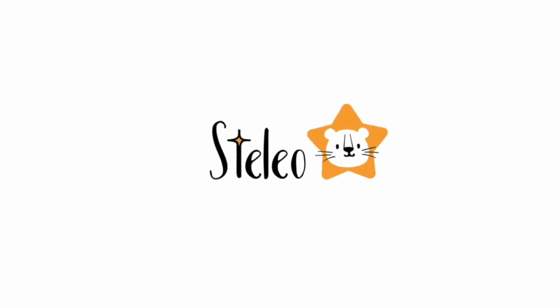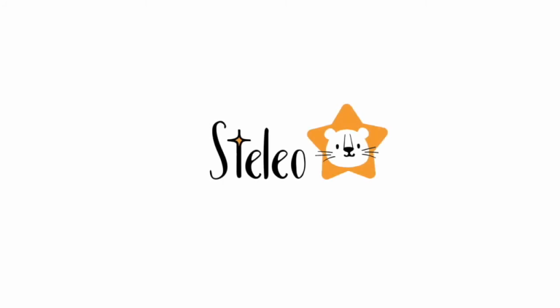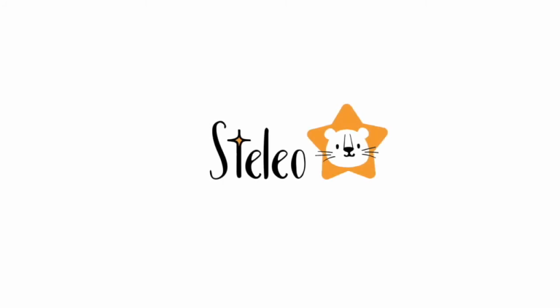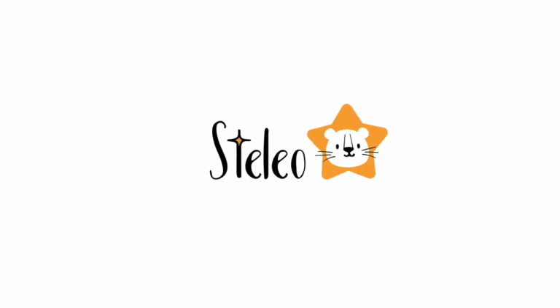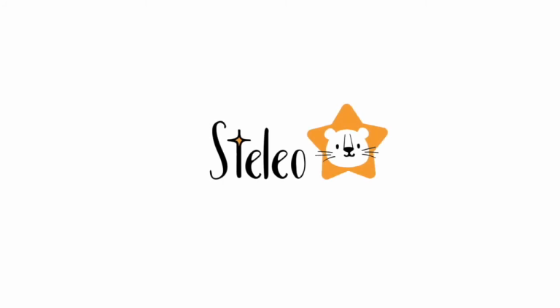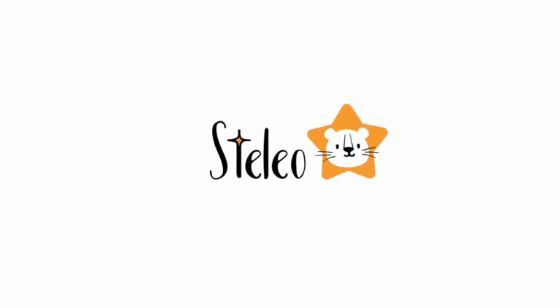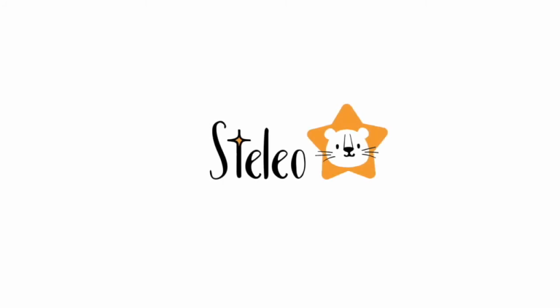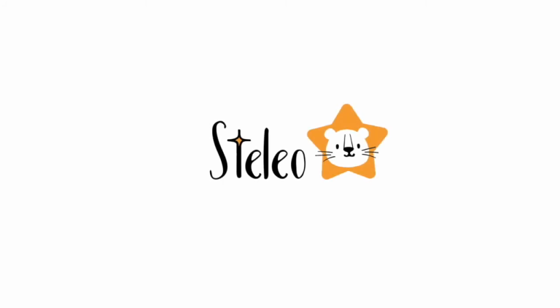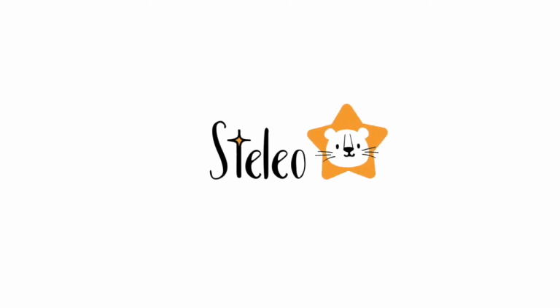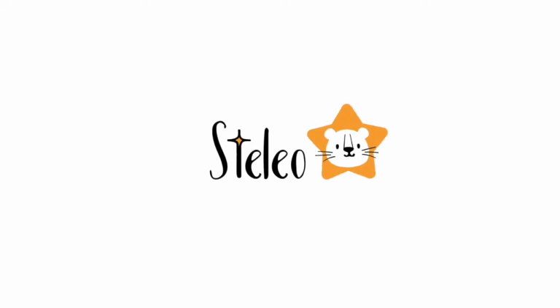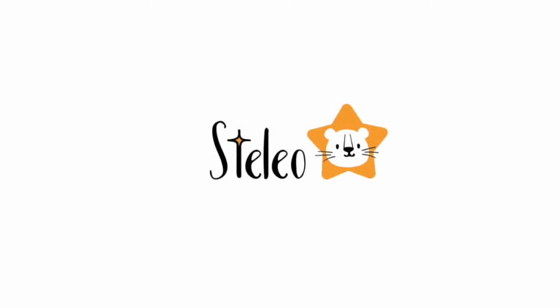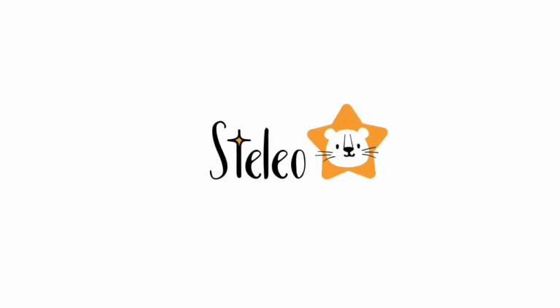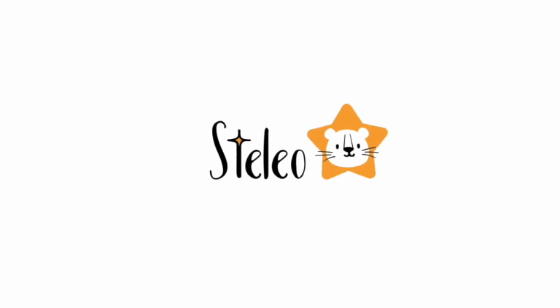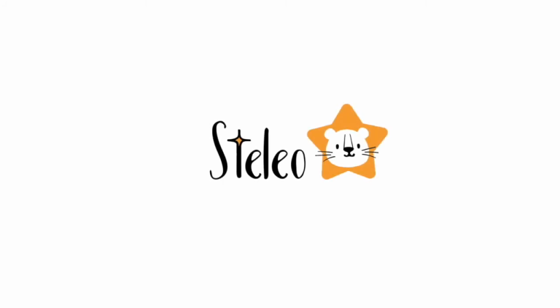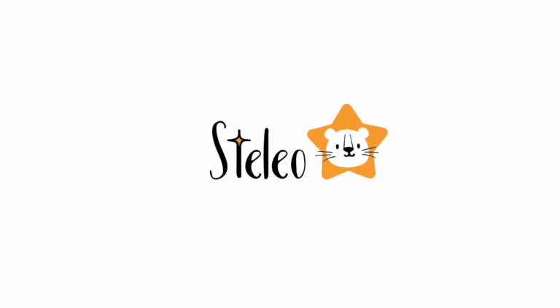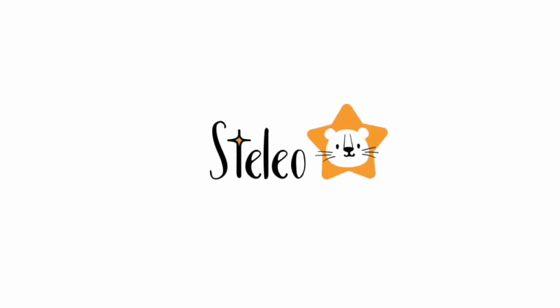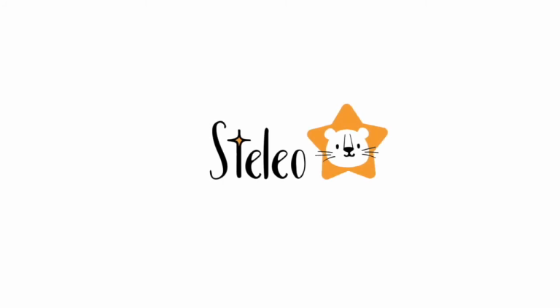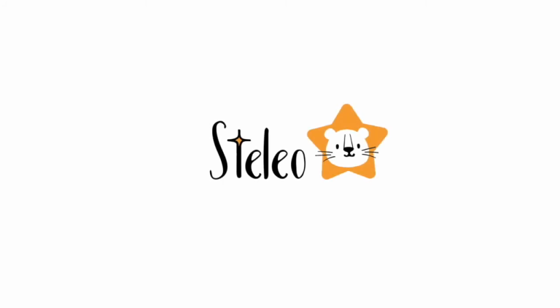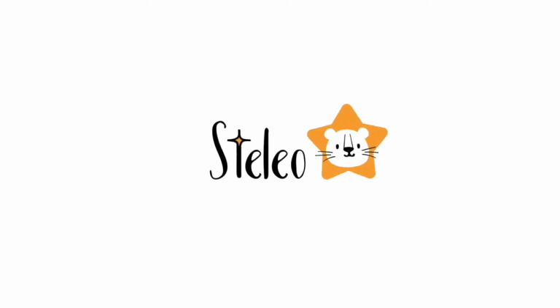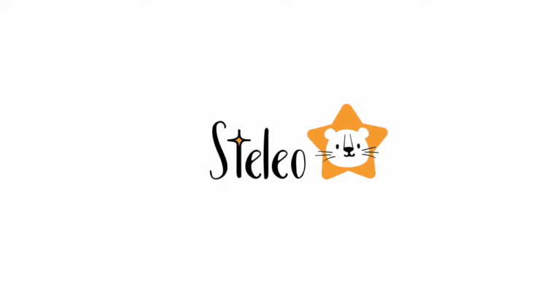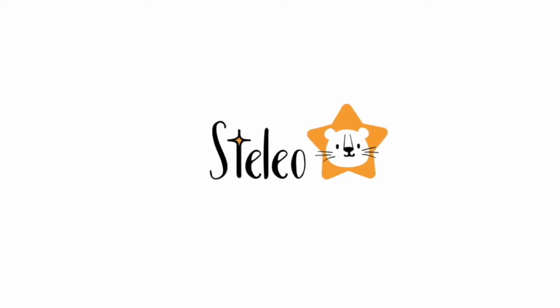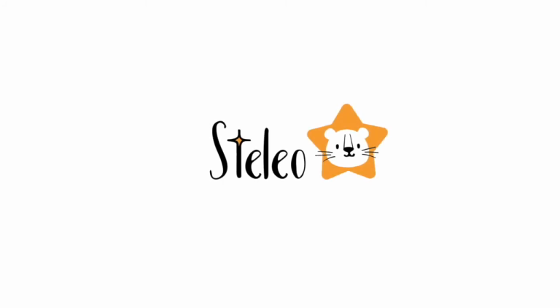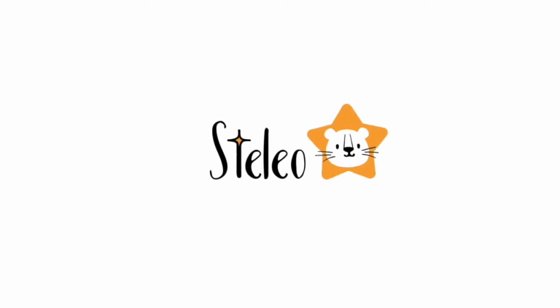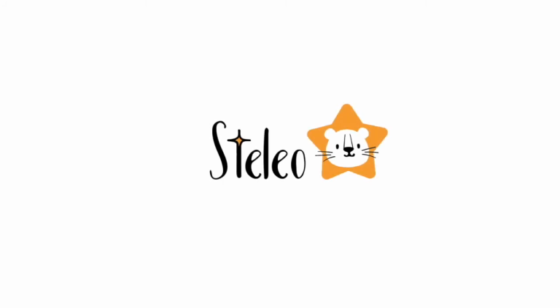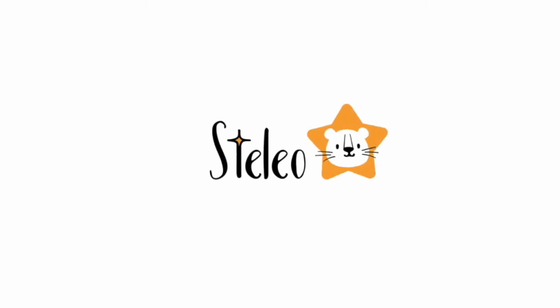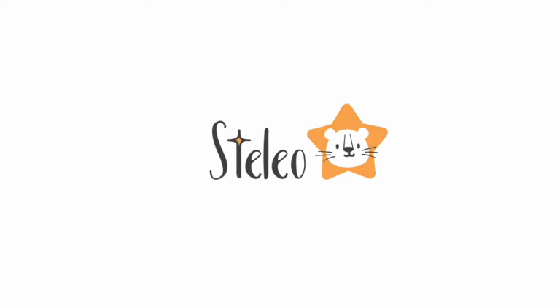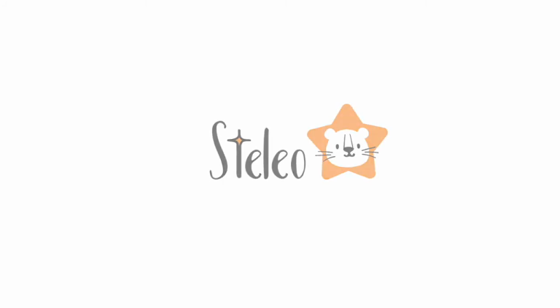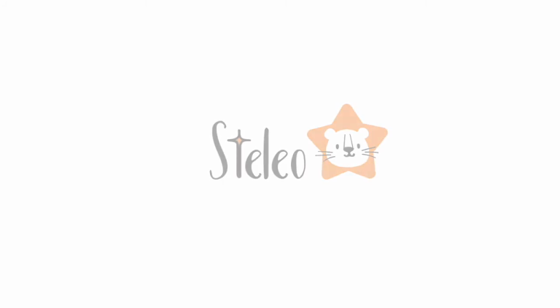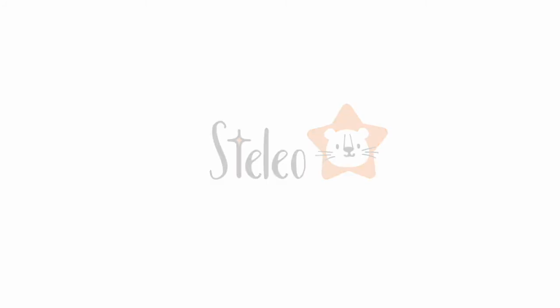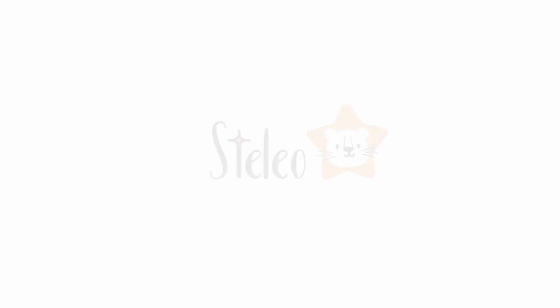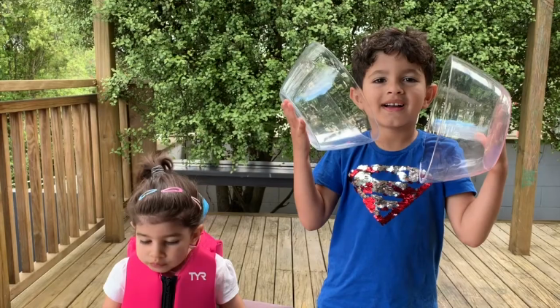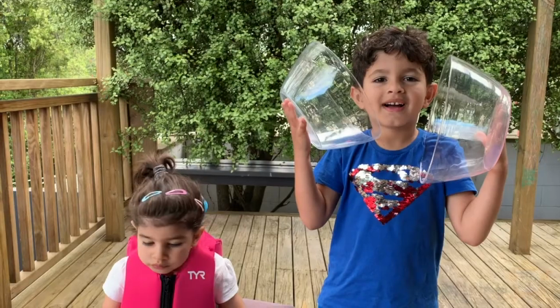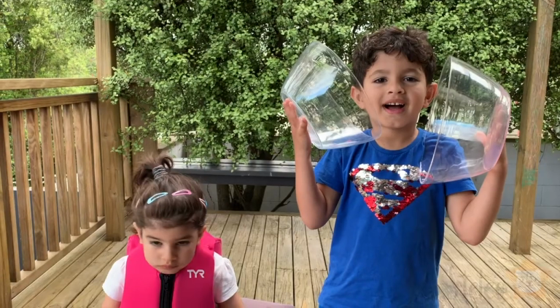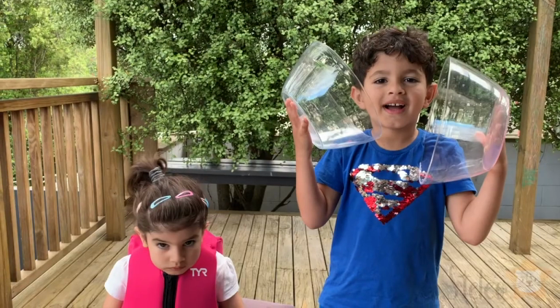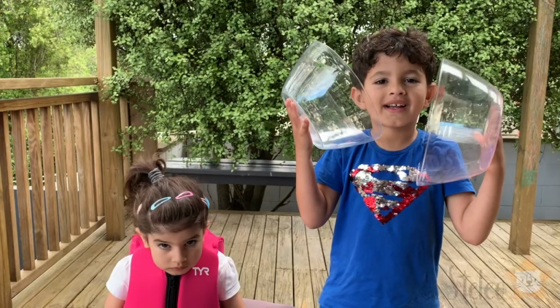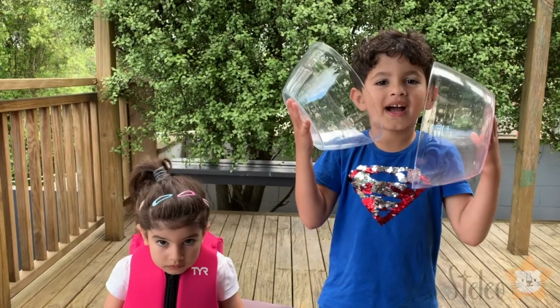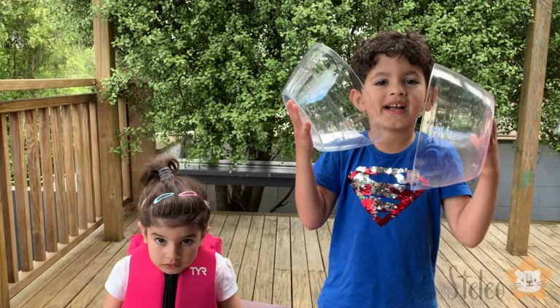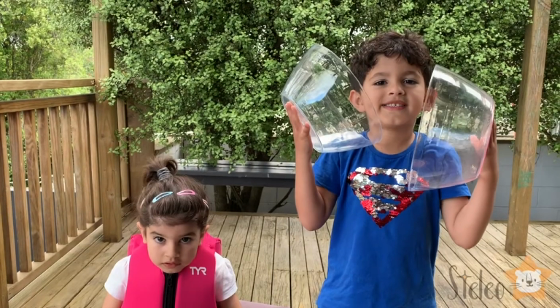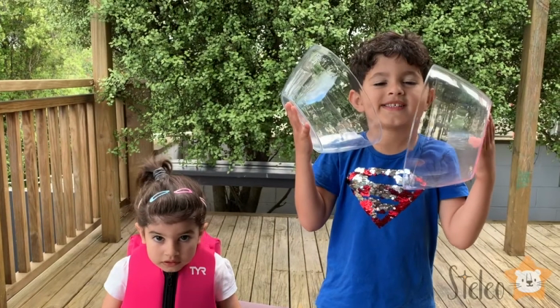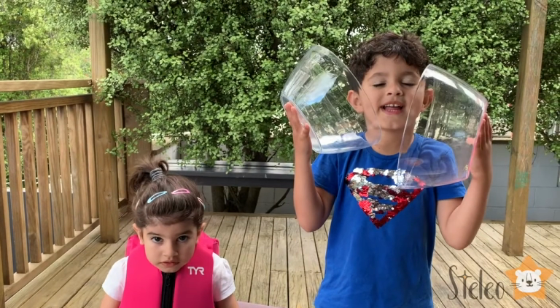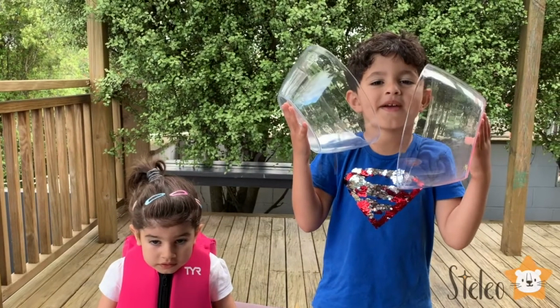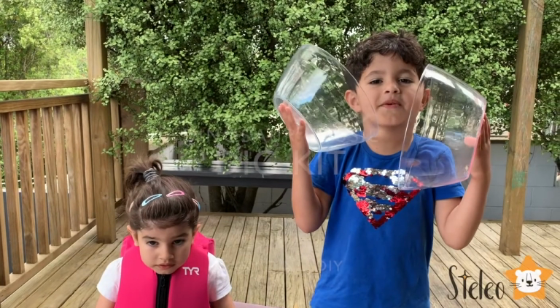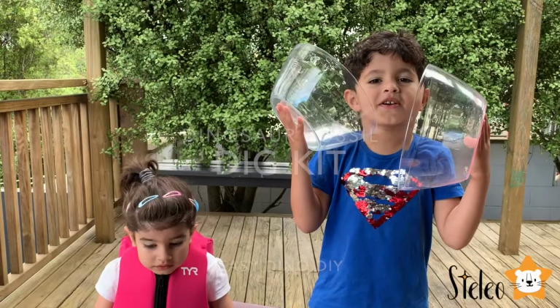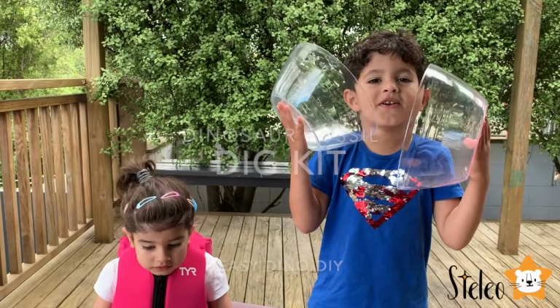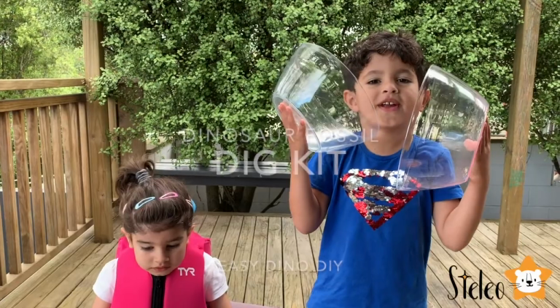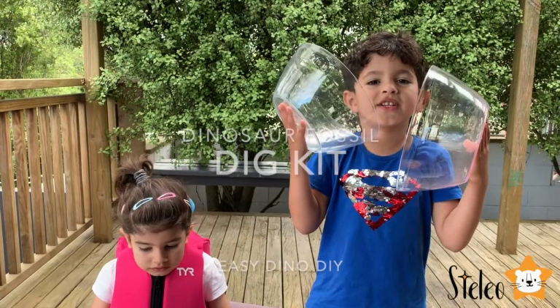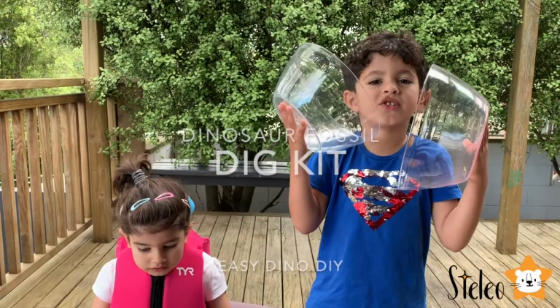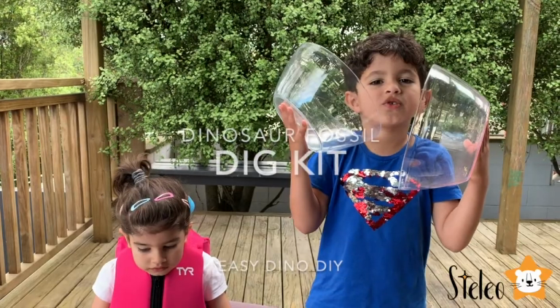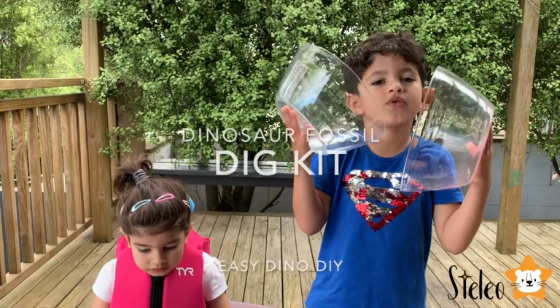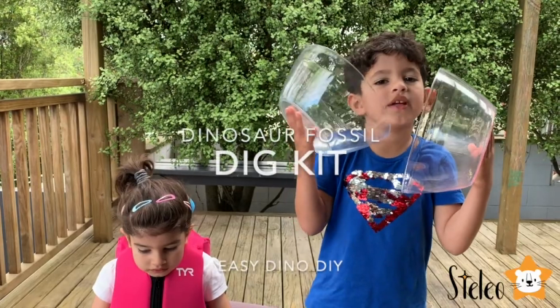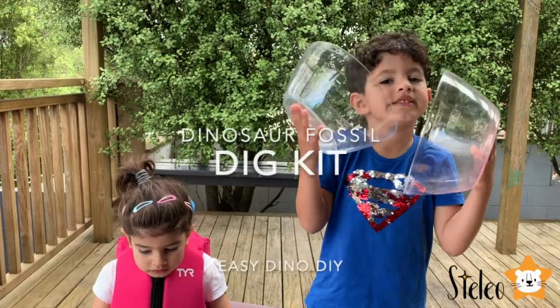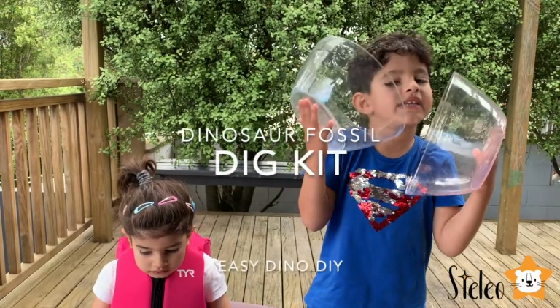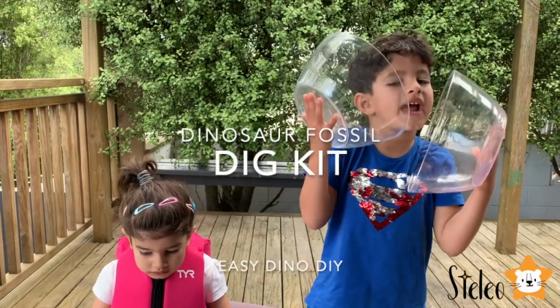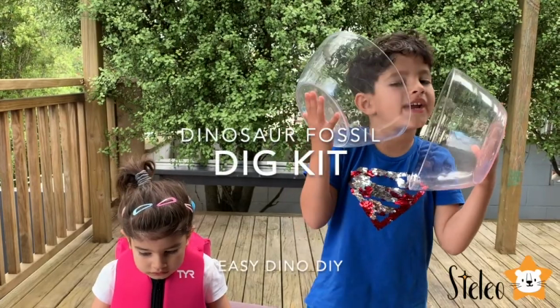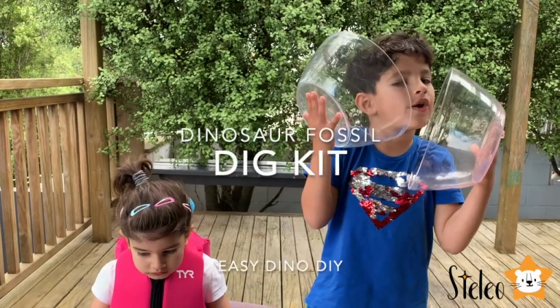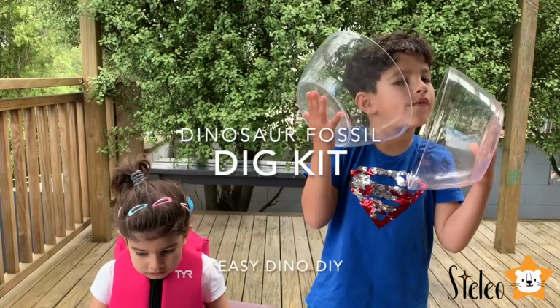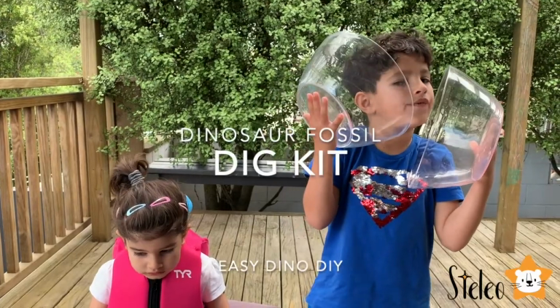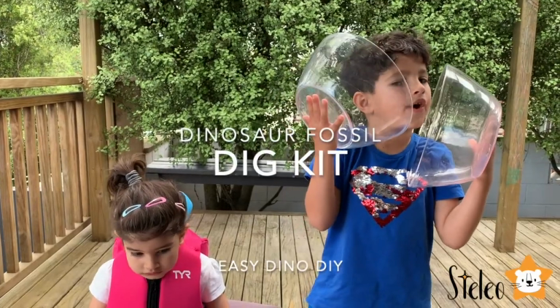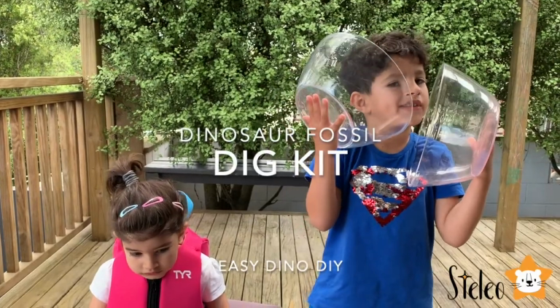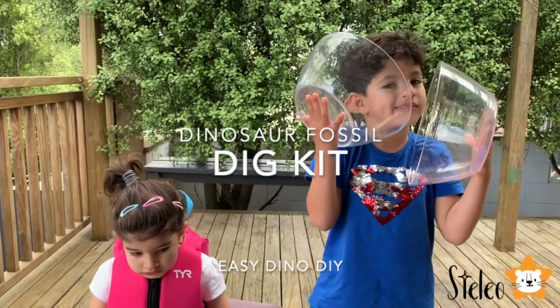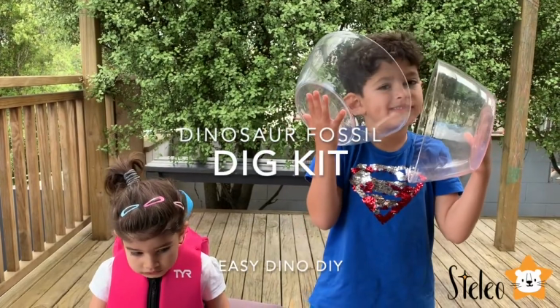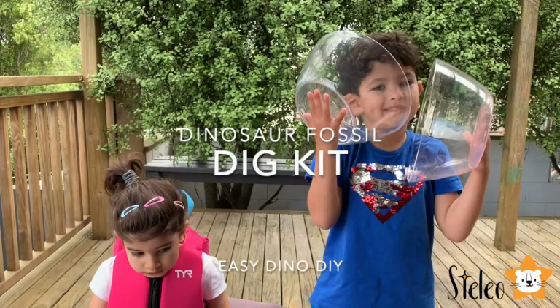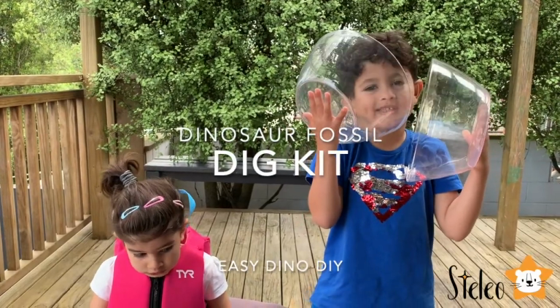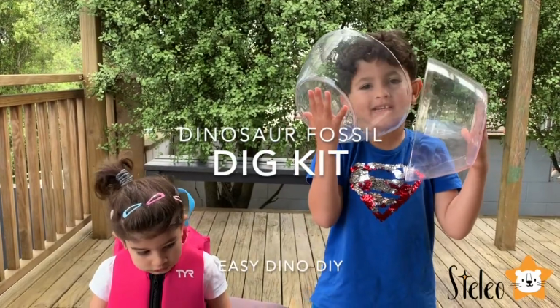Welcome to Stelio. Hi guys, today we're going to do the Dino Fossil Pig.